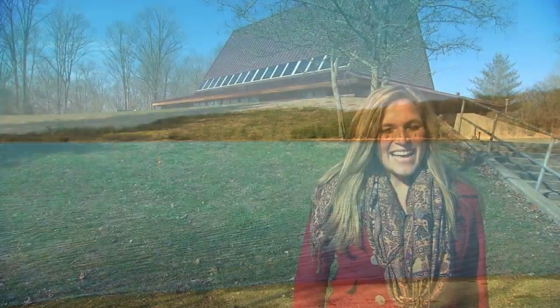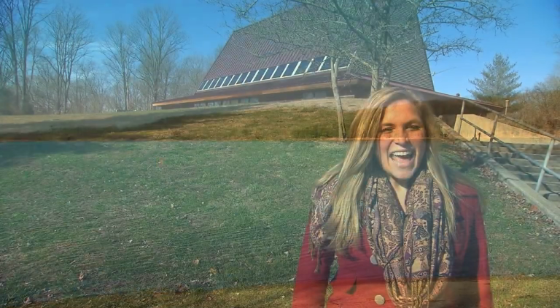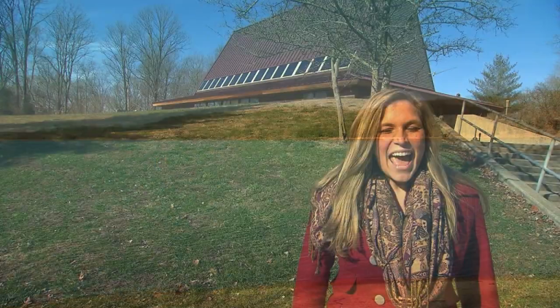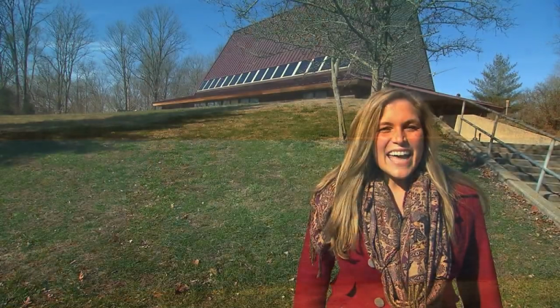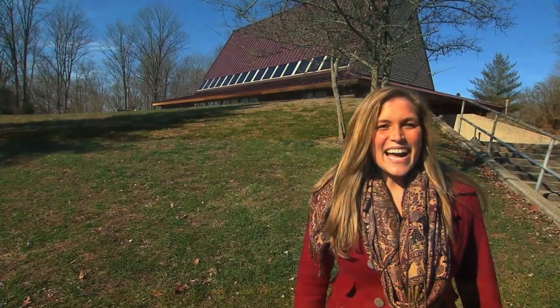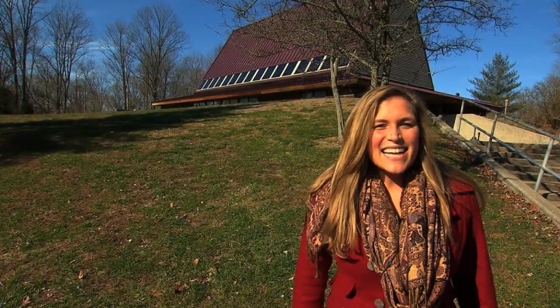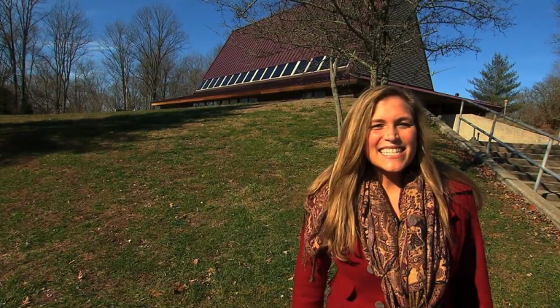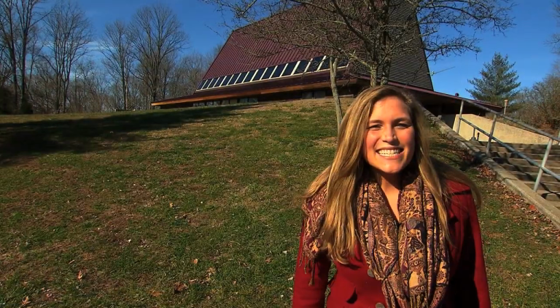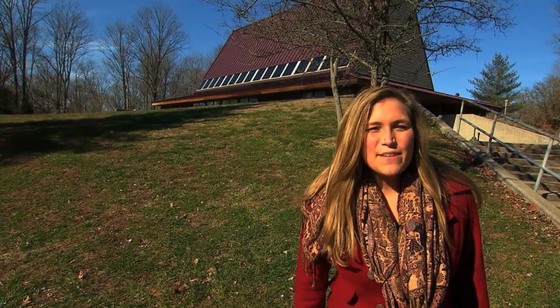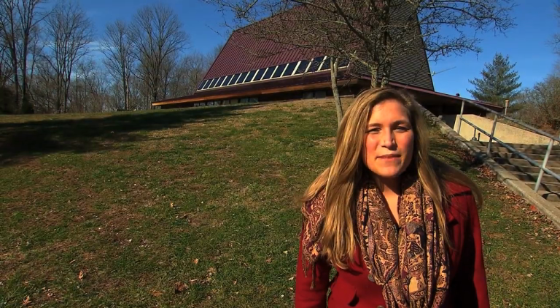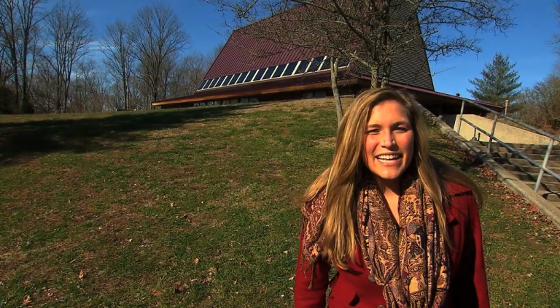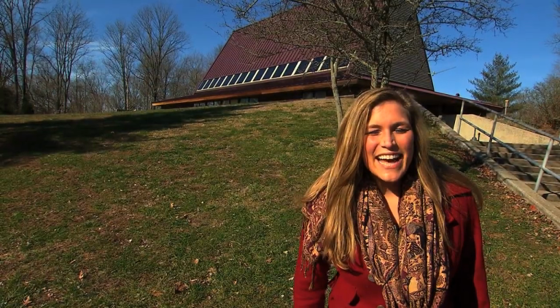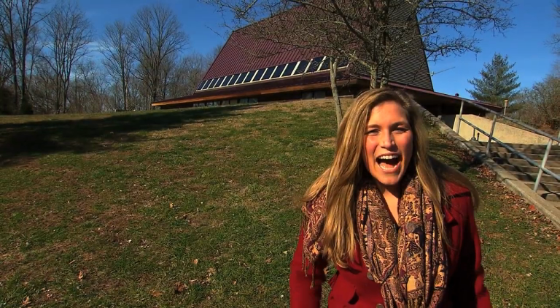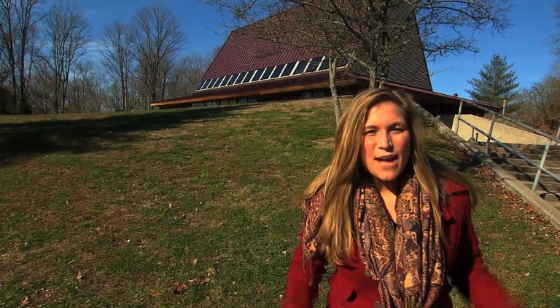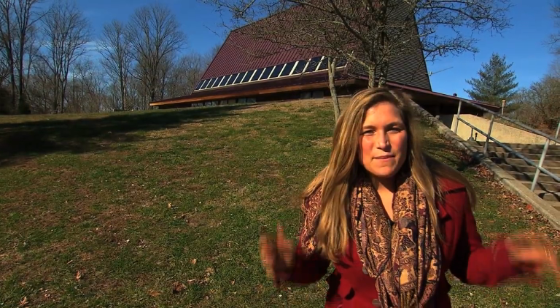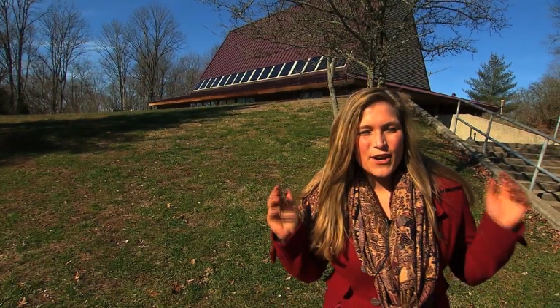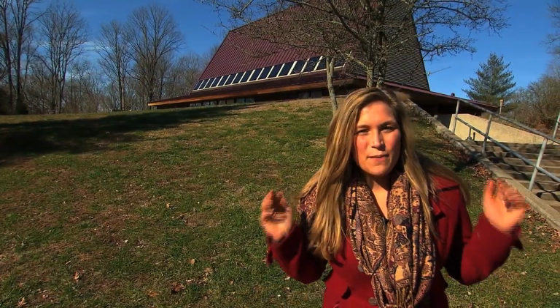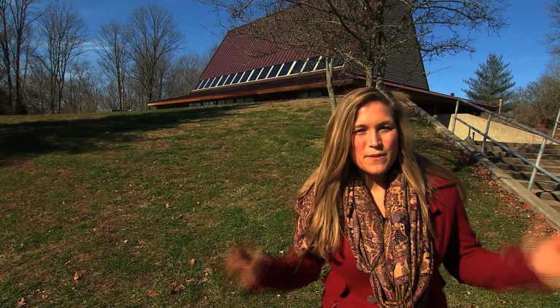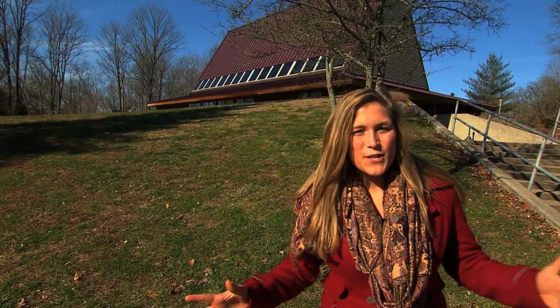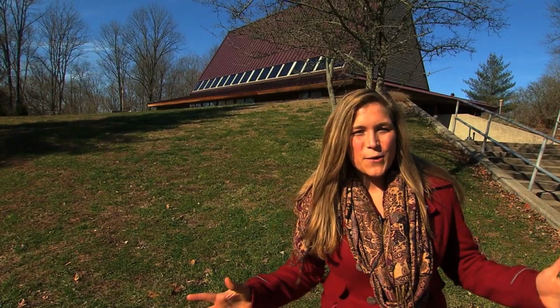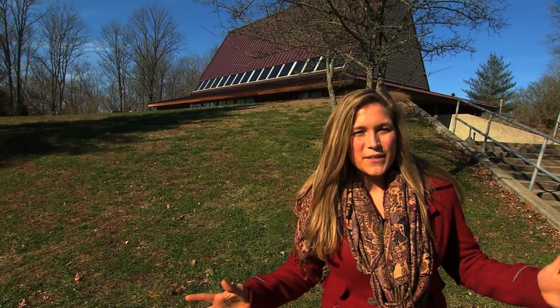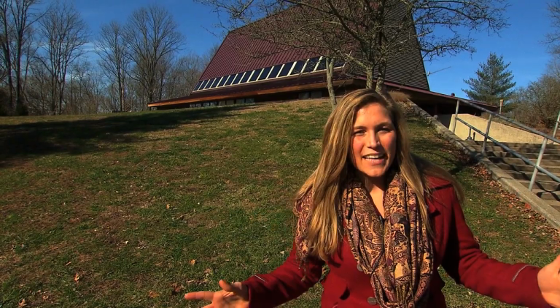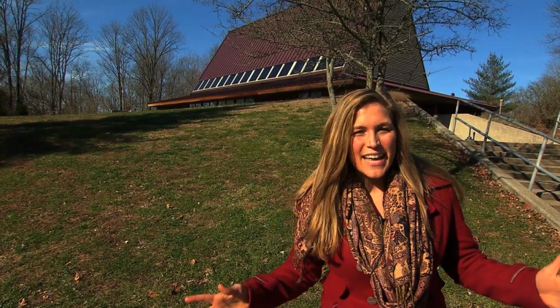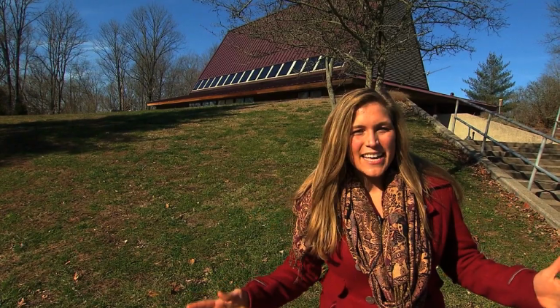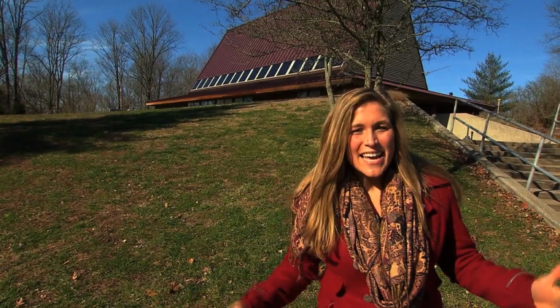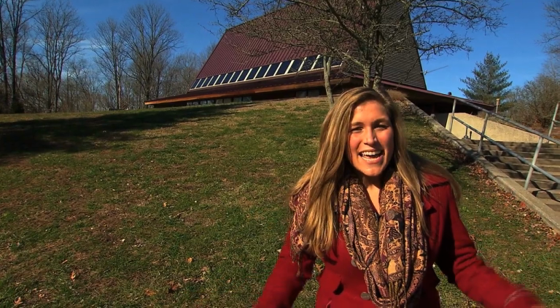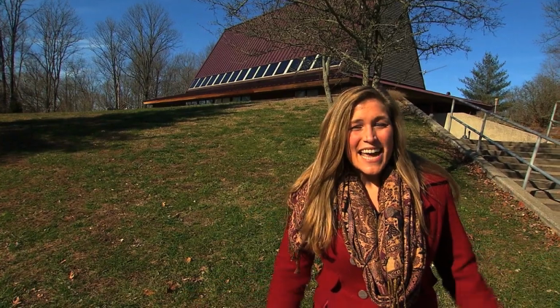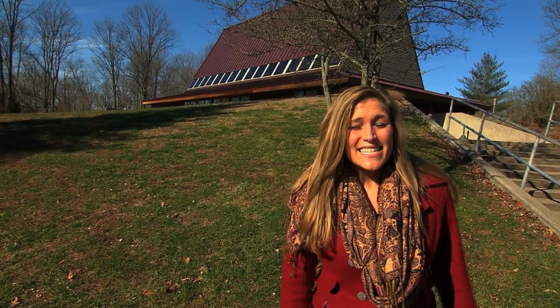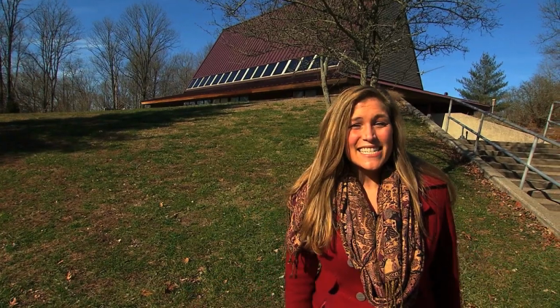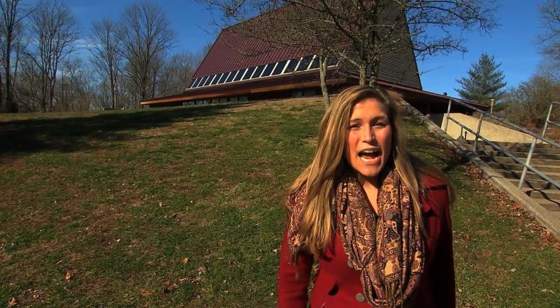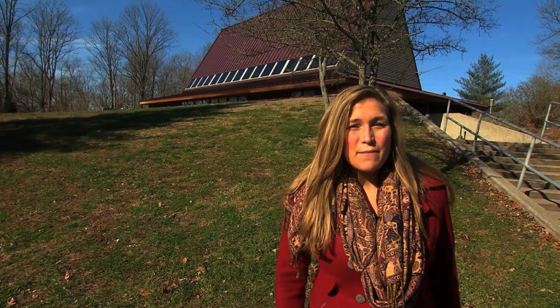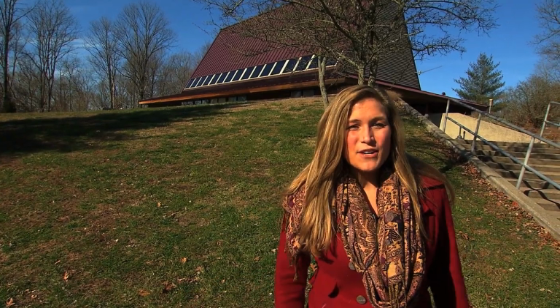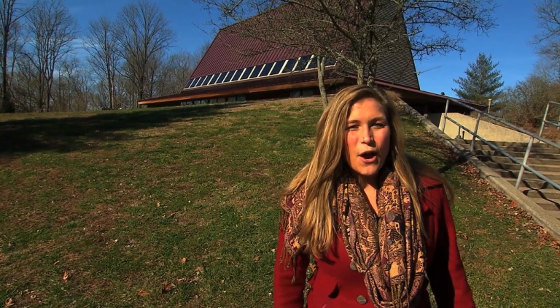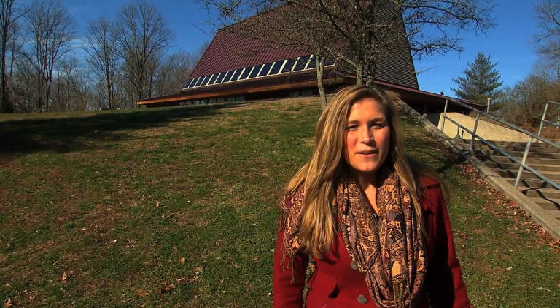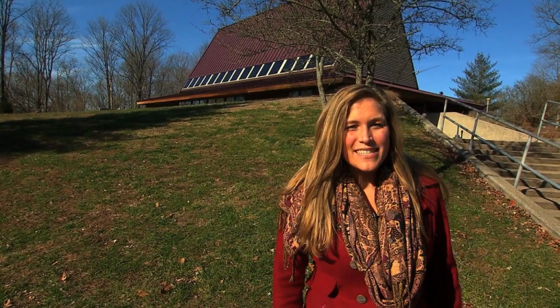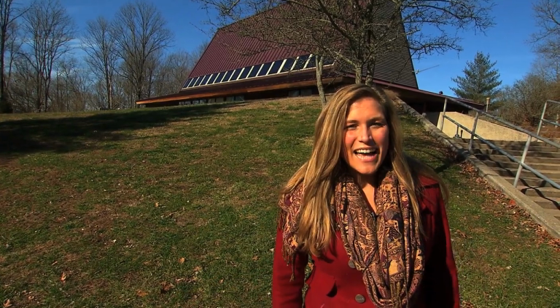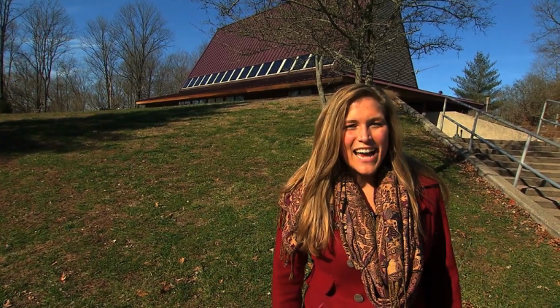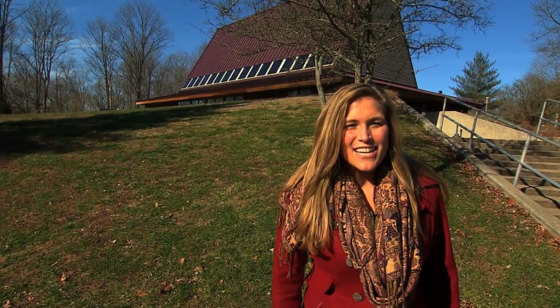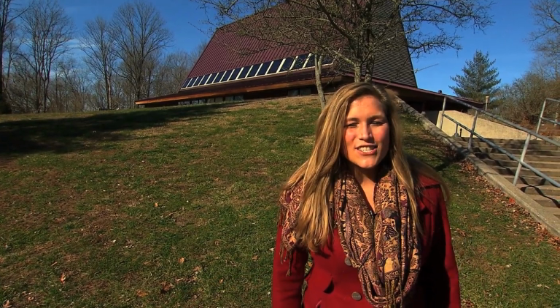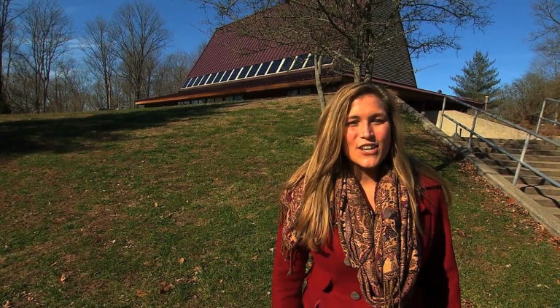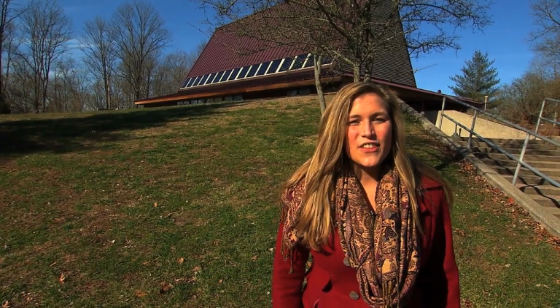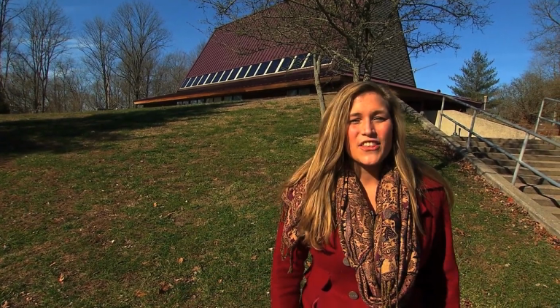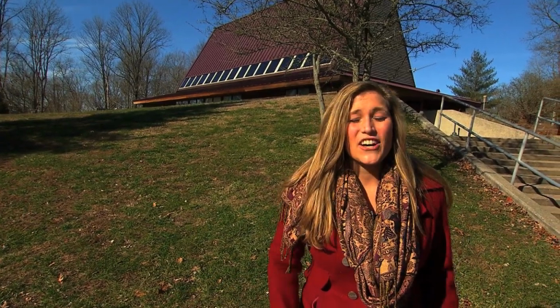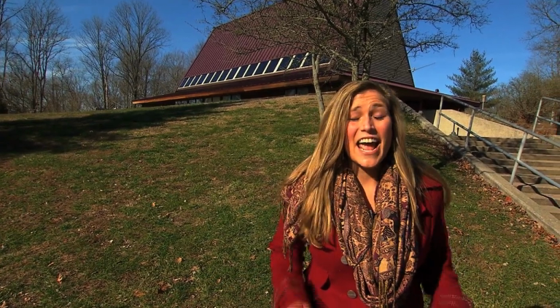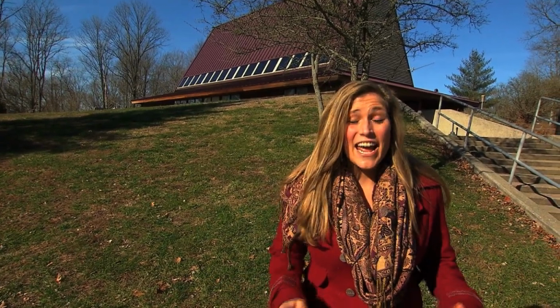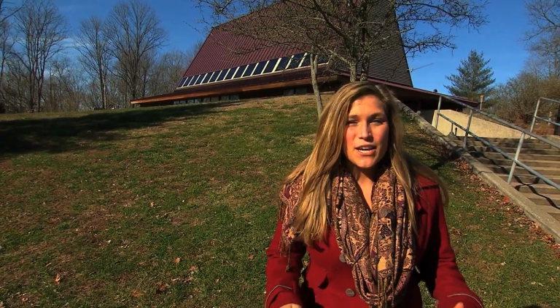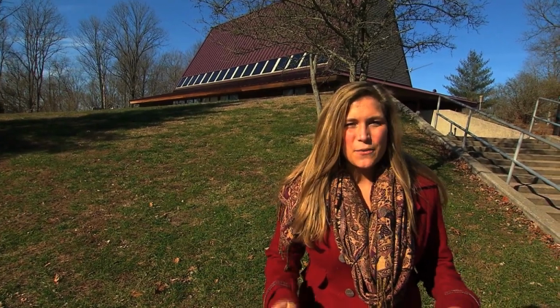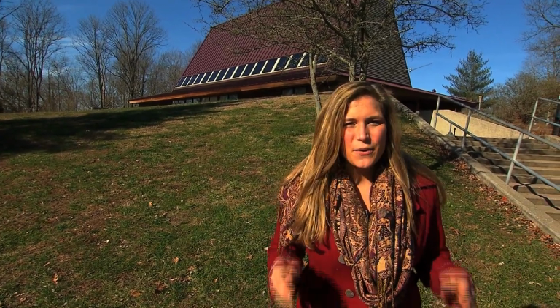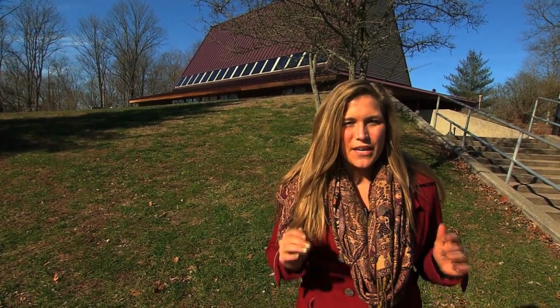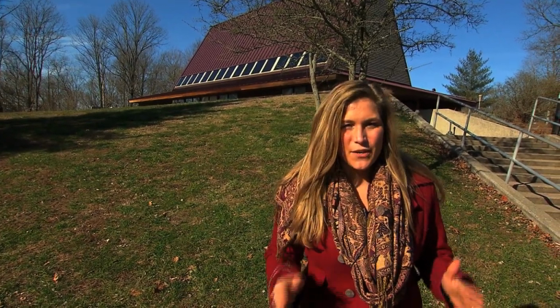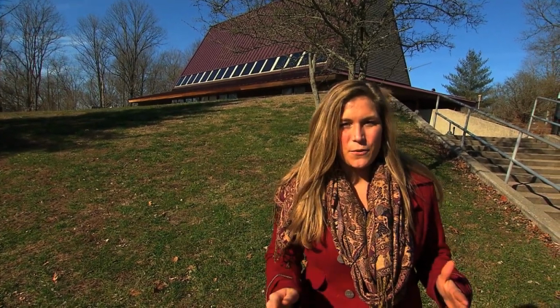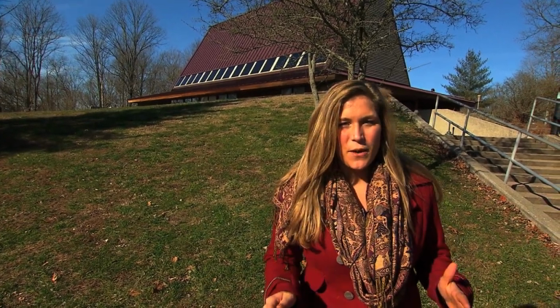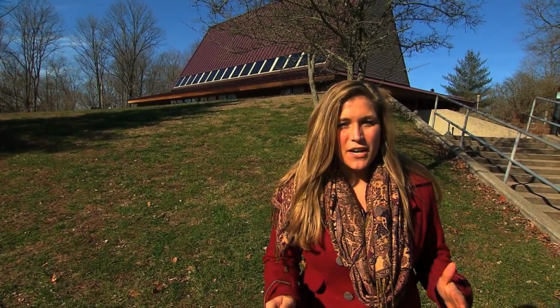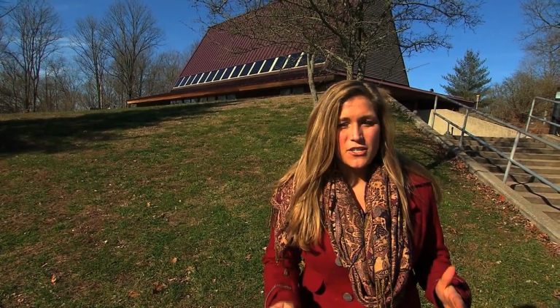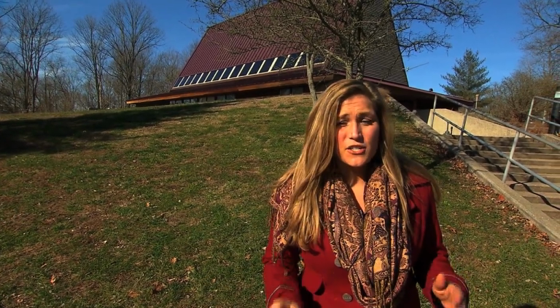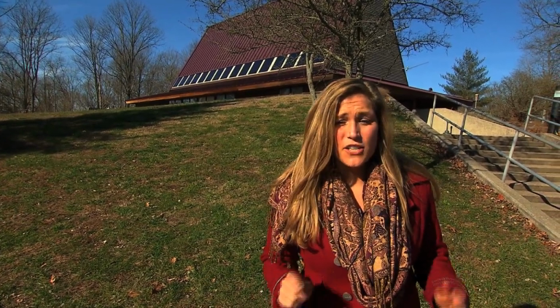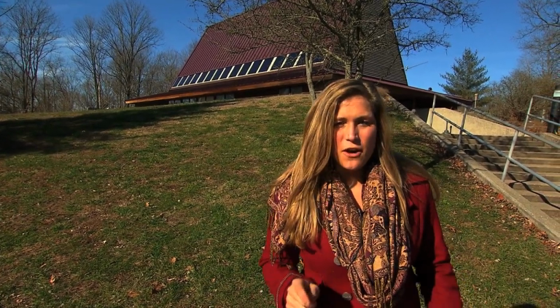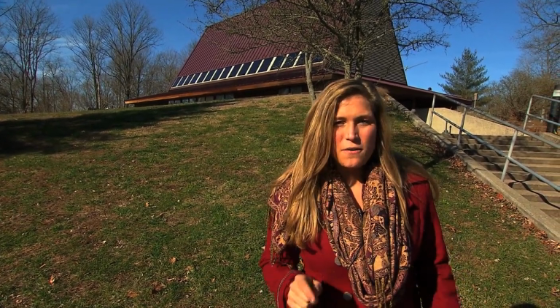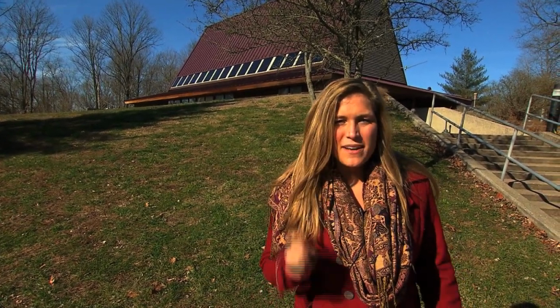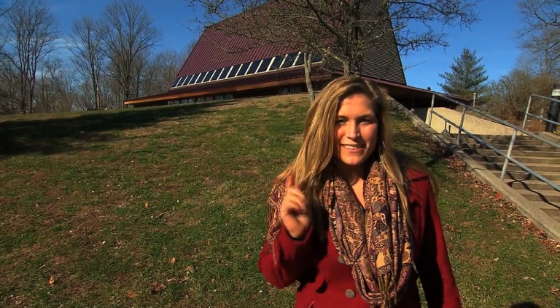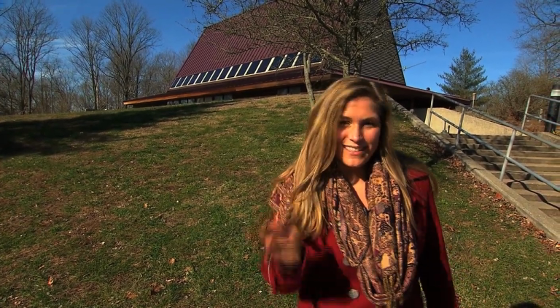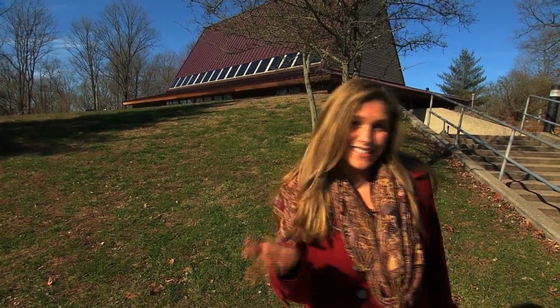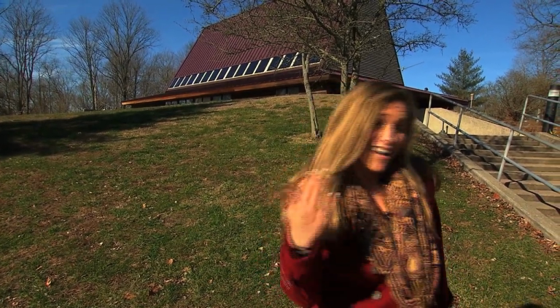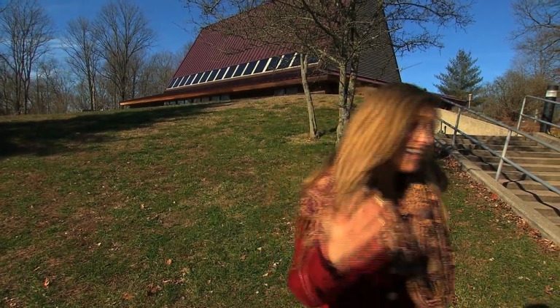Hey guys, it's Emily. I'm here at Patoka Lake. It's time to go inside and start their annual Eagle Watch. Let's go!